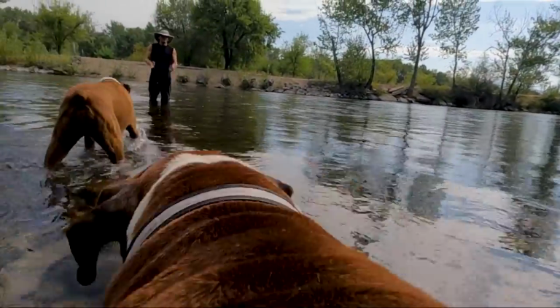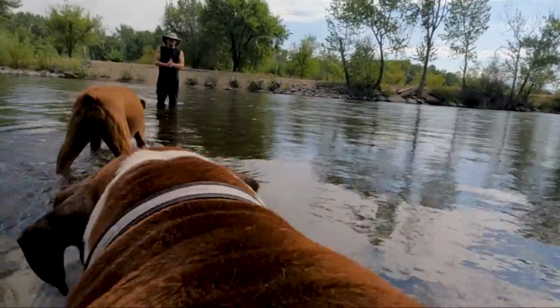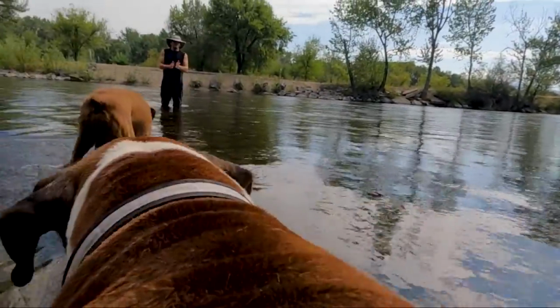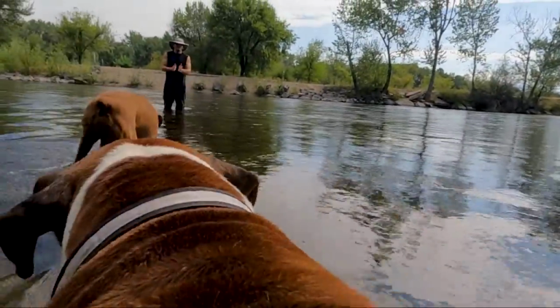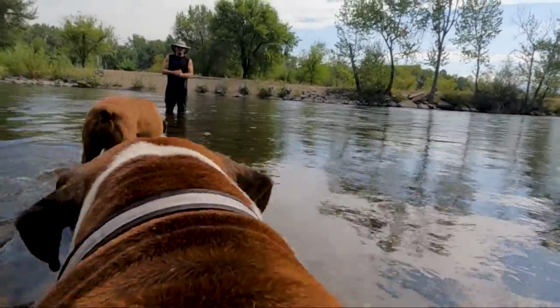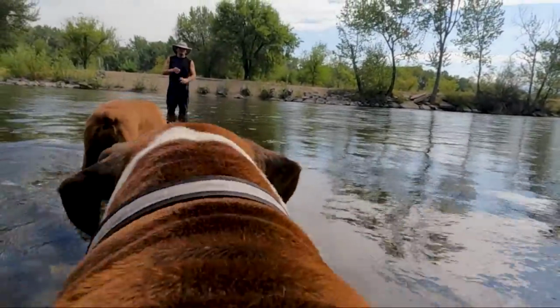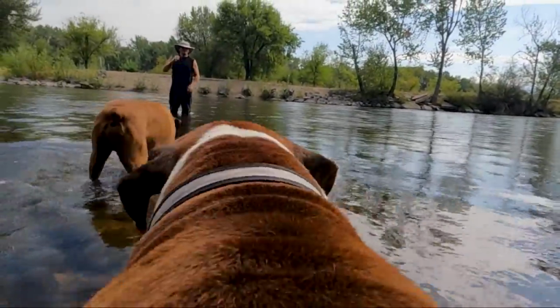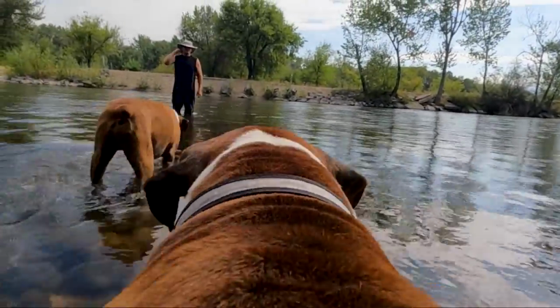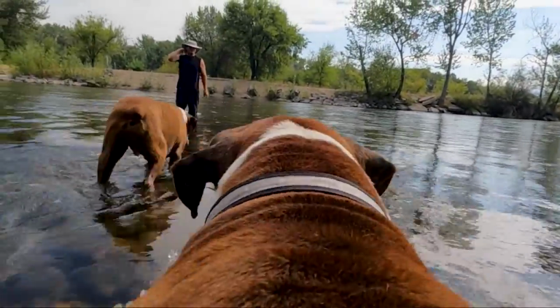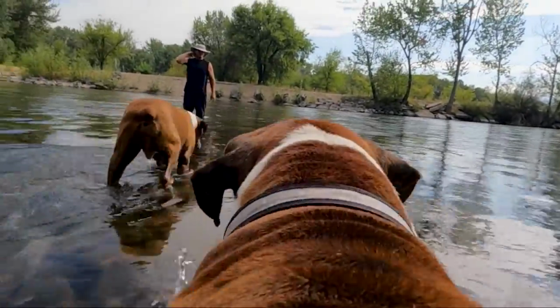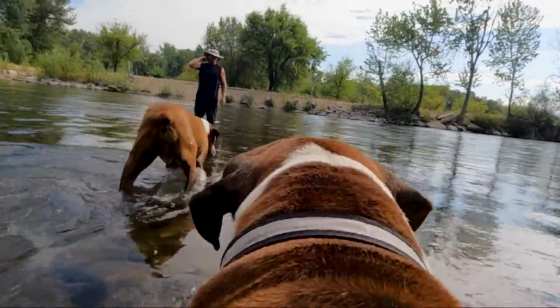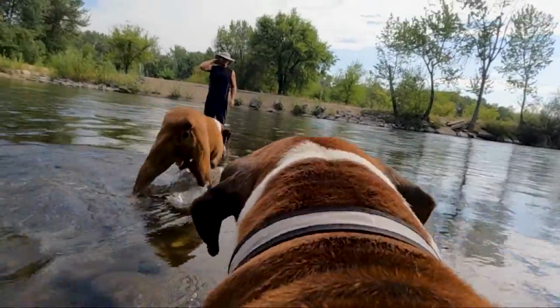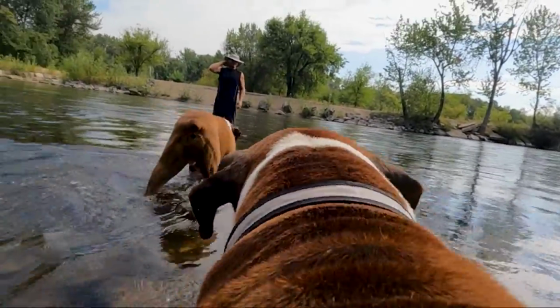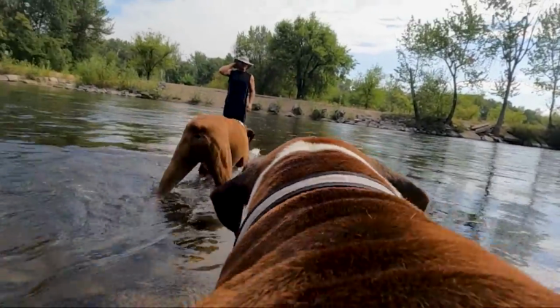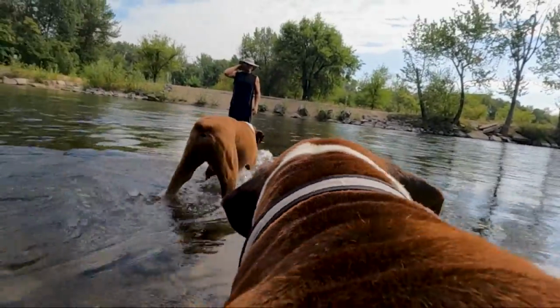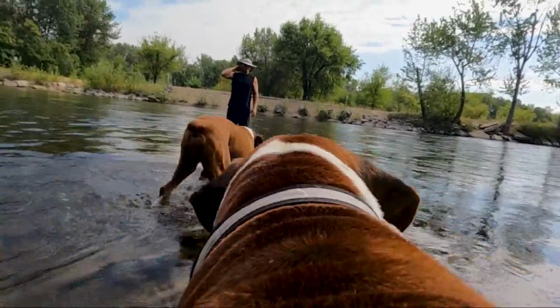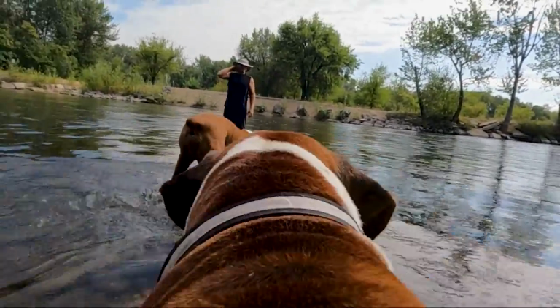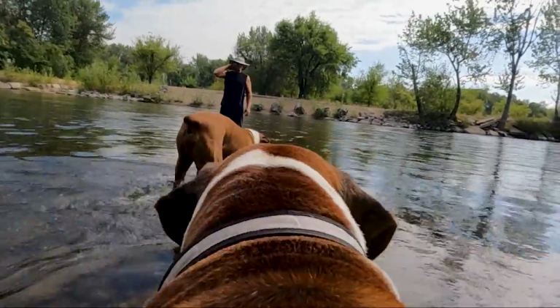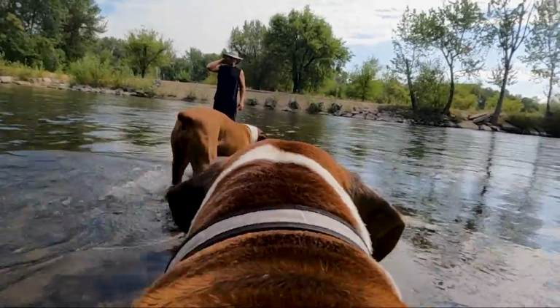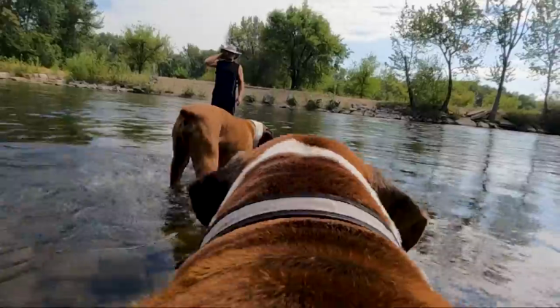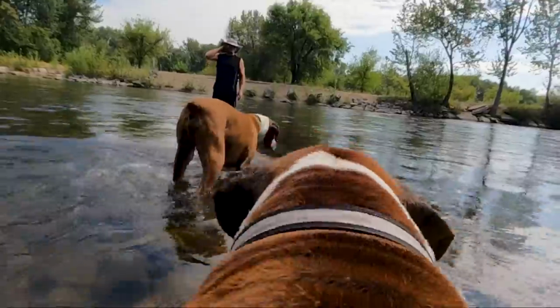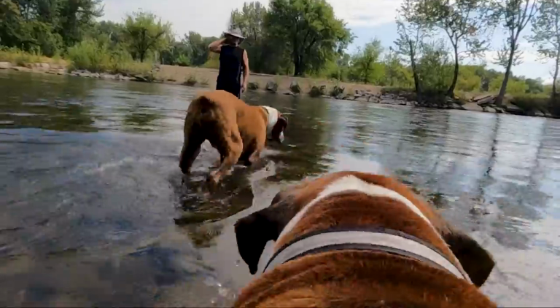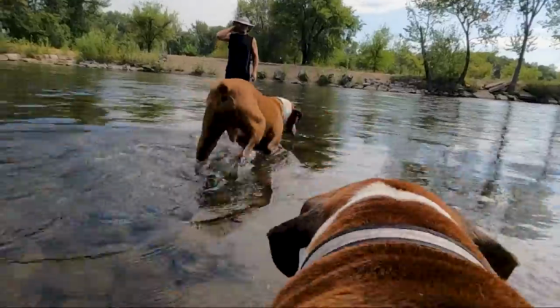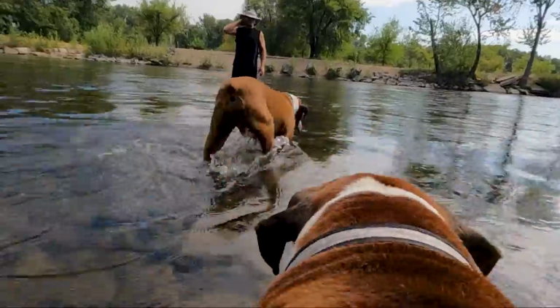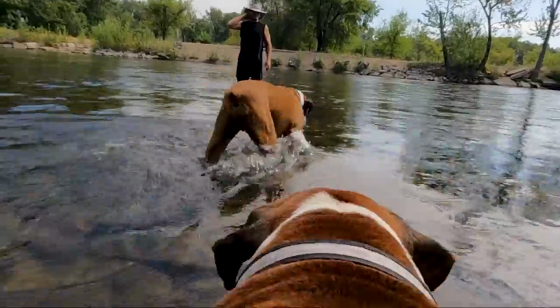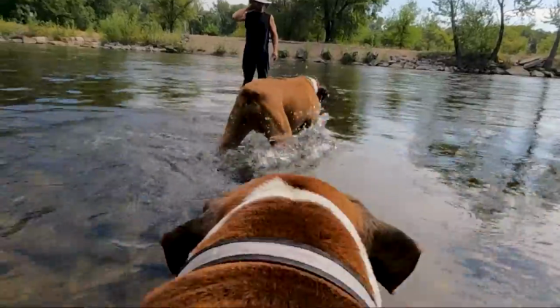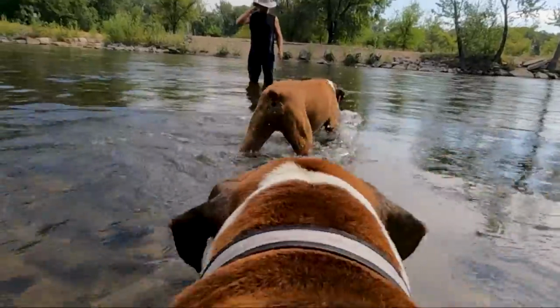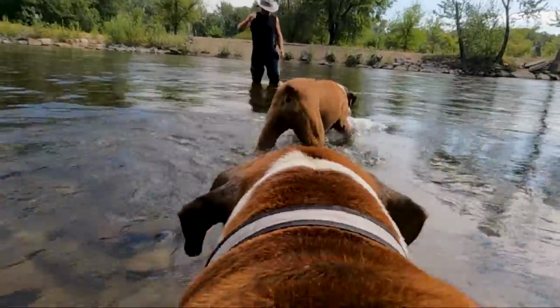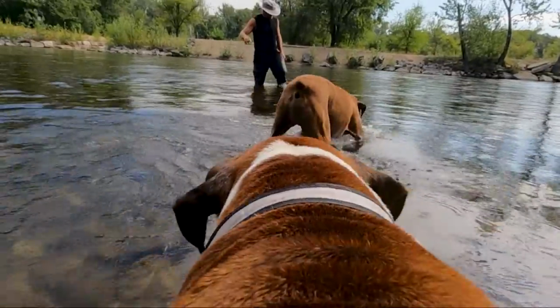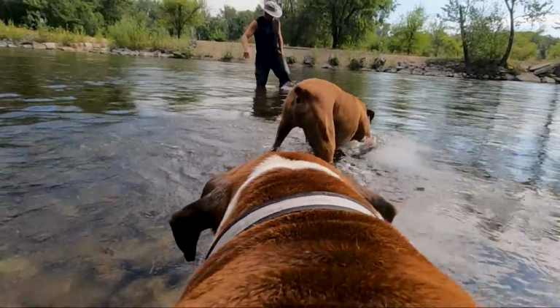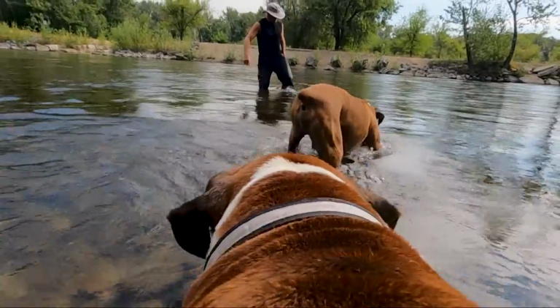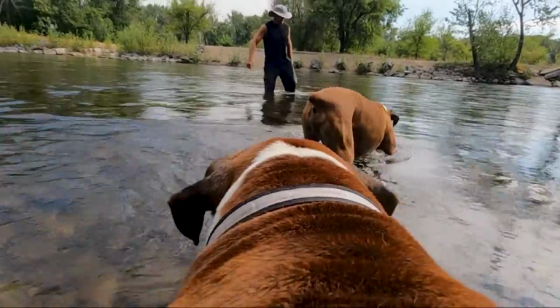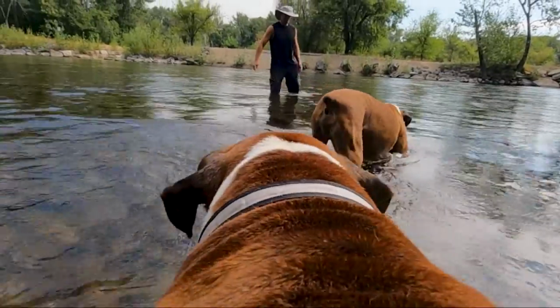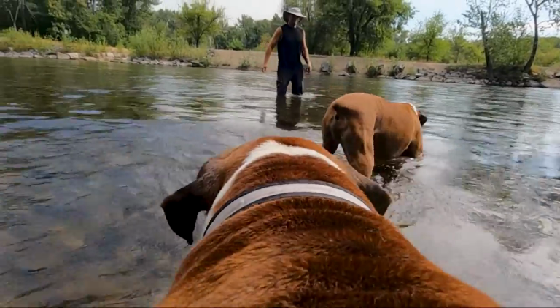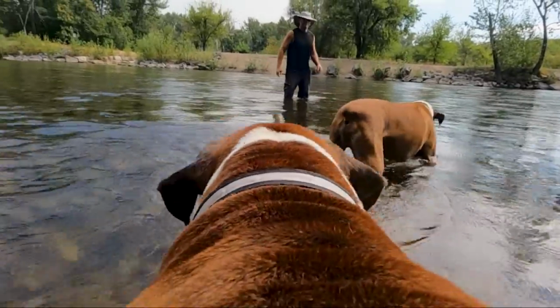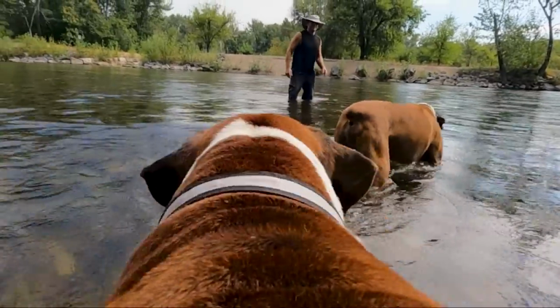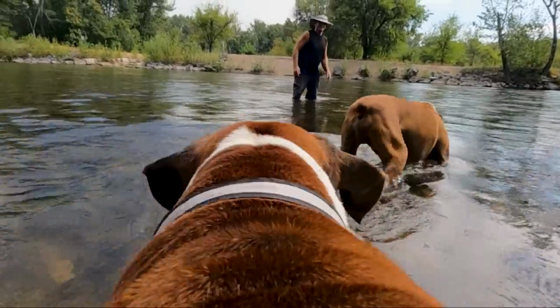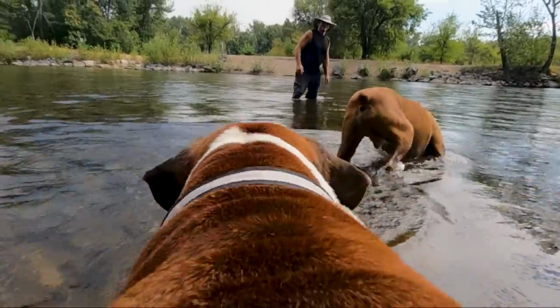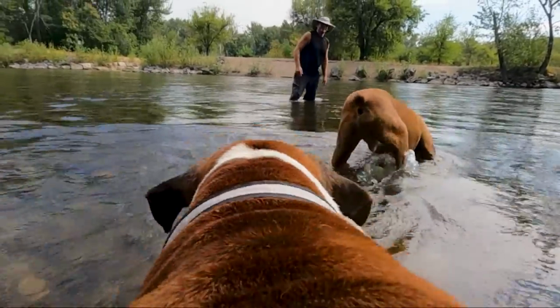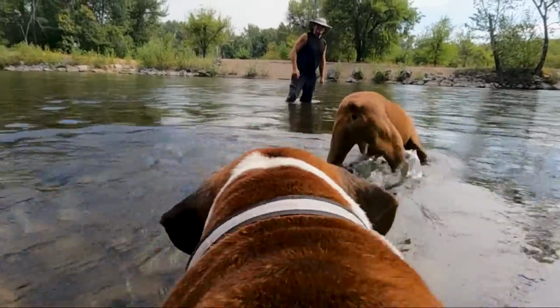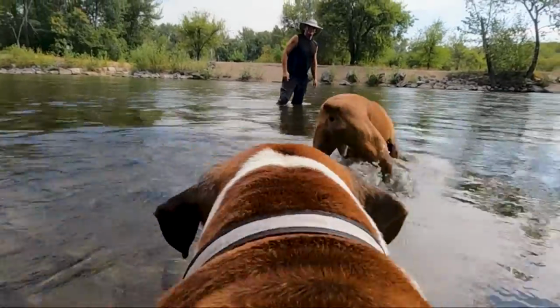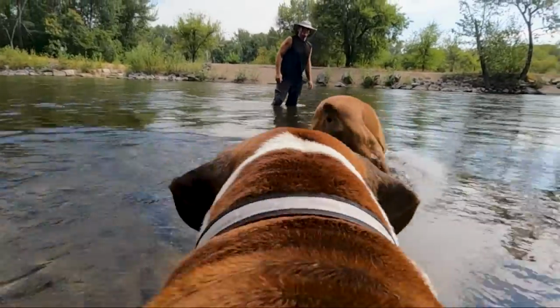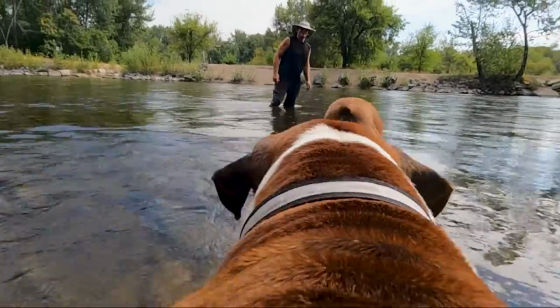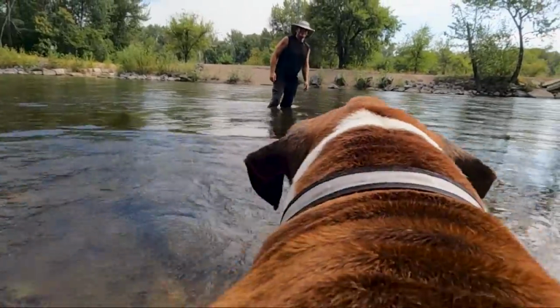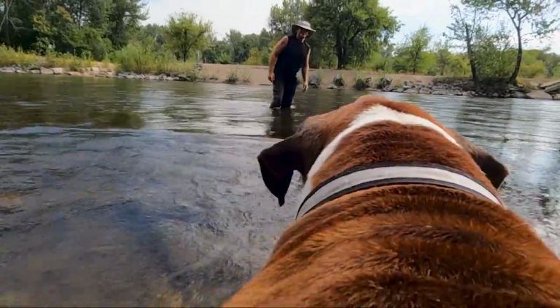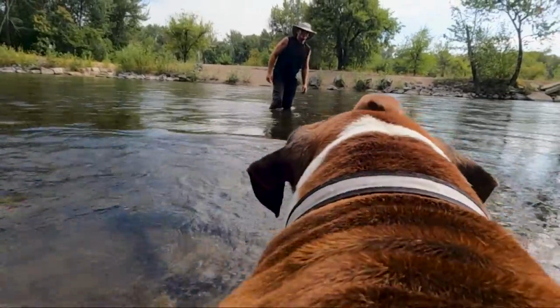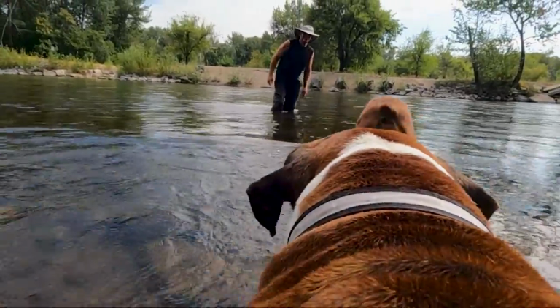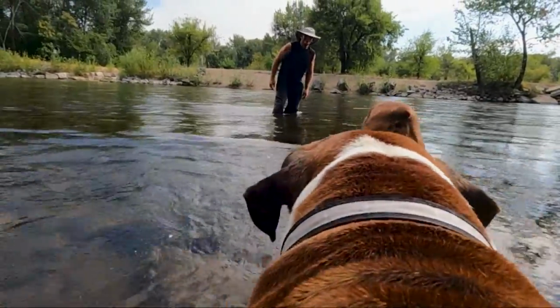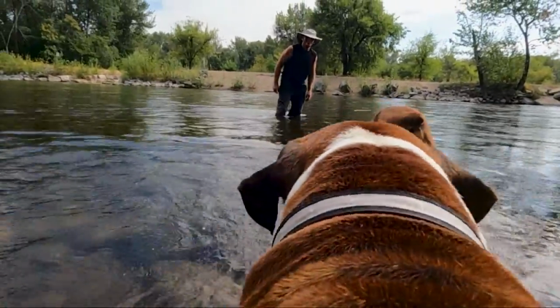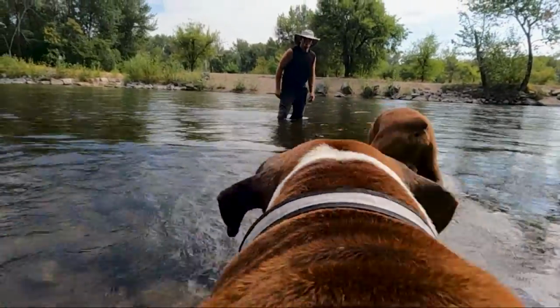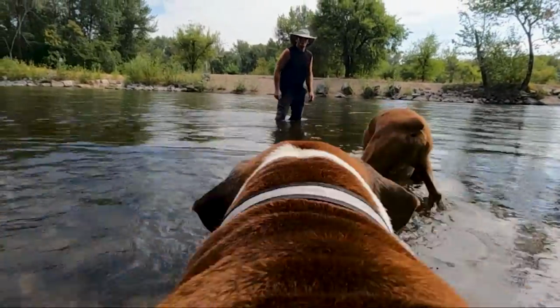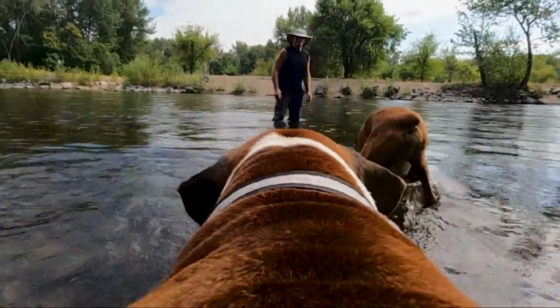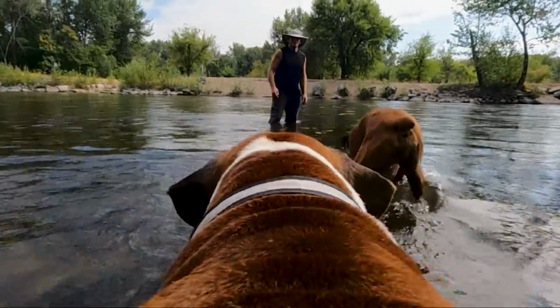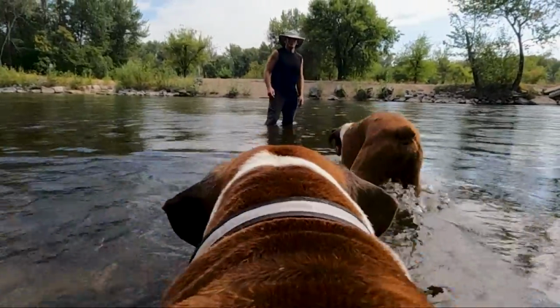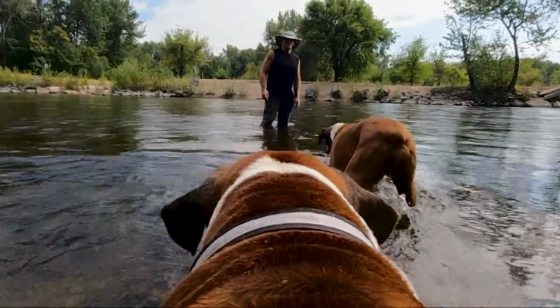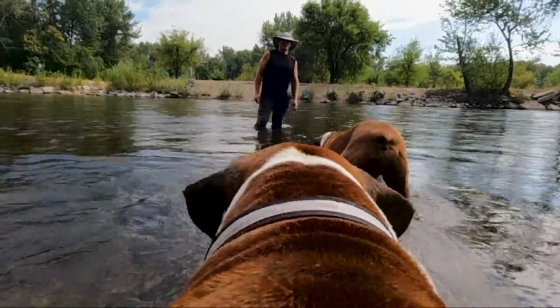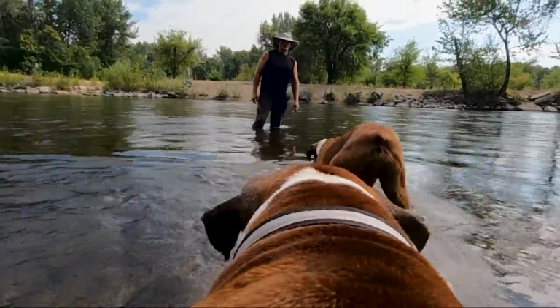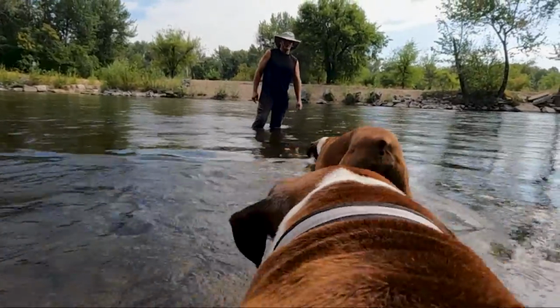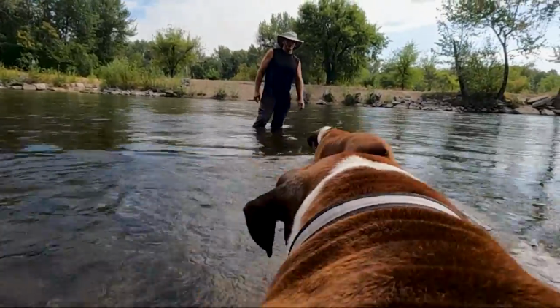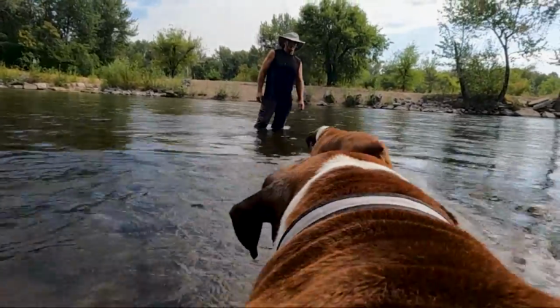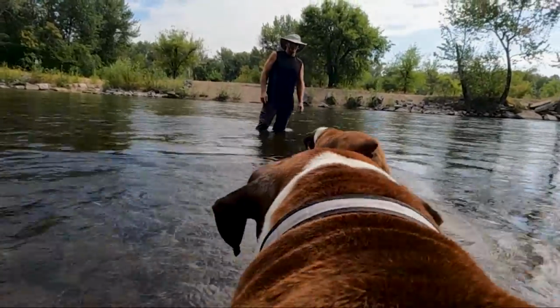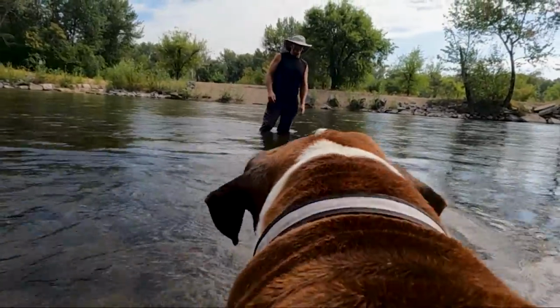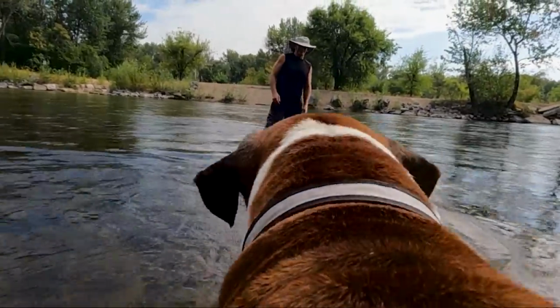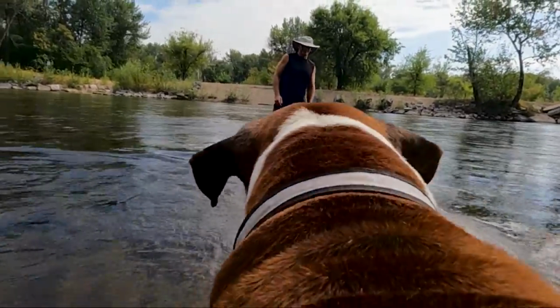I would recommend the GoPro harness for anyone with a dog wanting to get unique footage from their pooch's point of view.